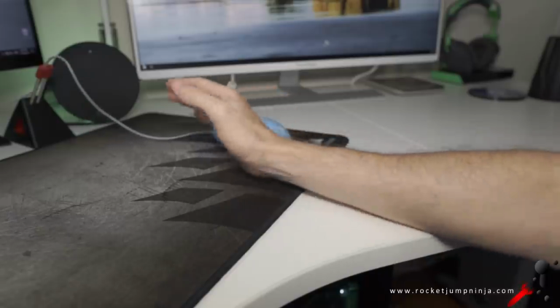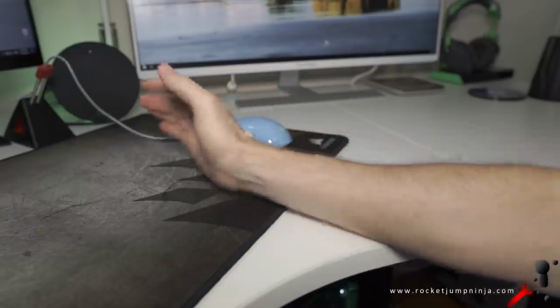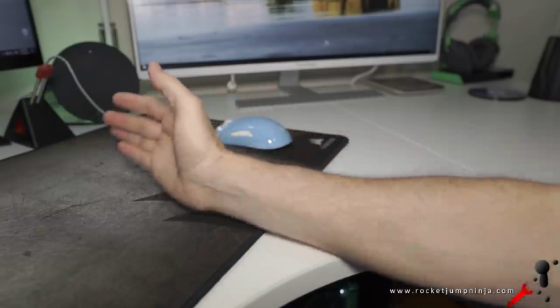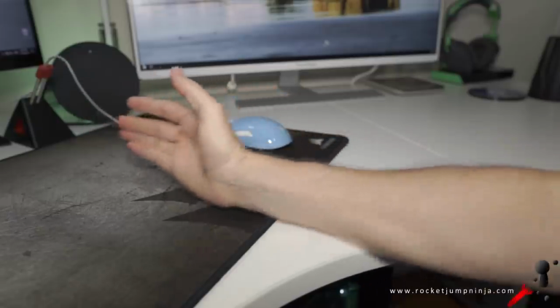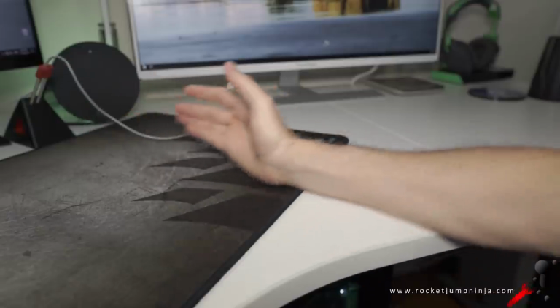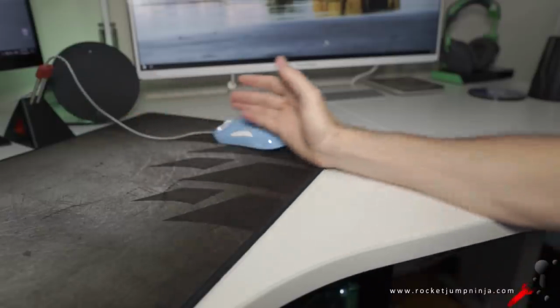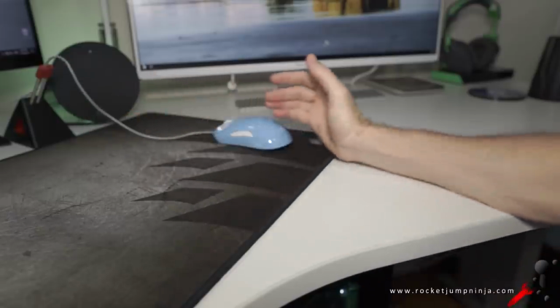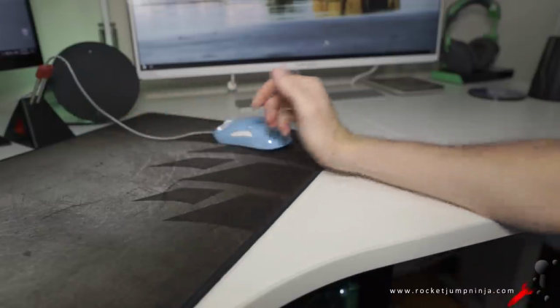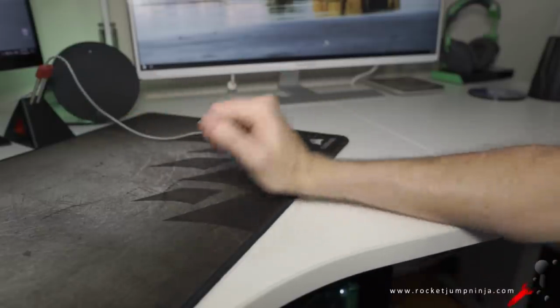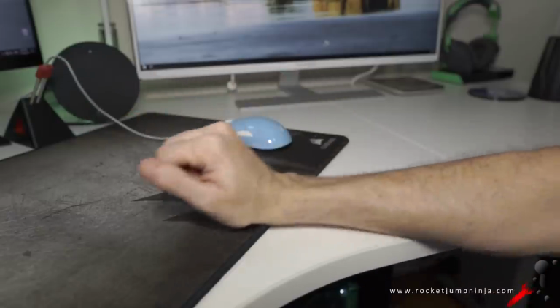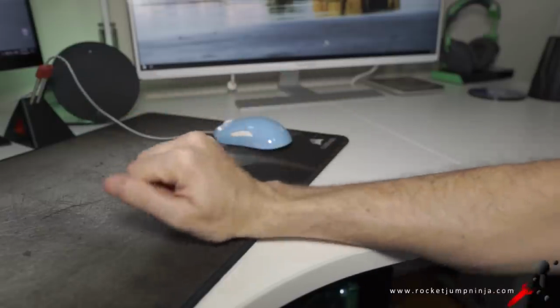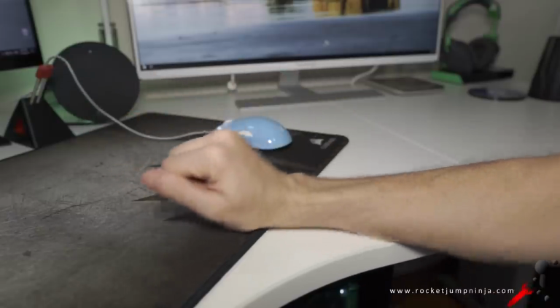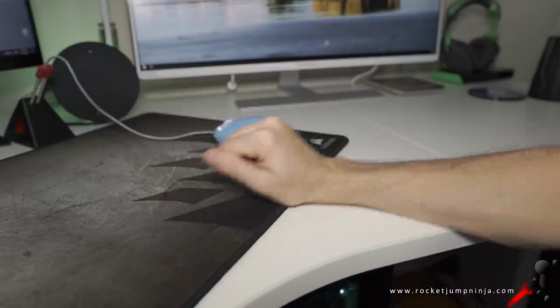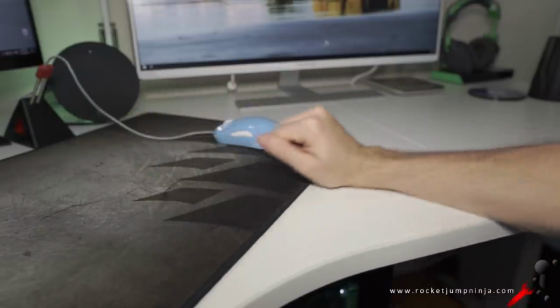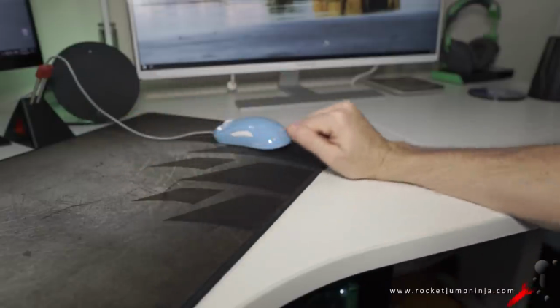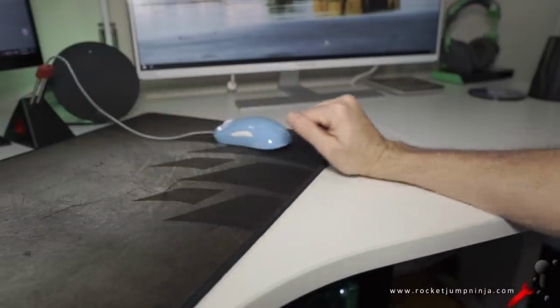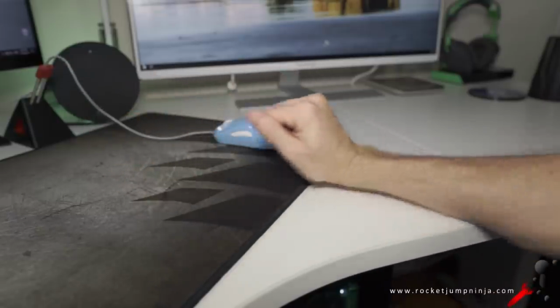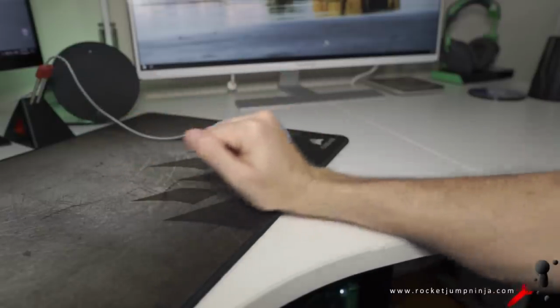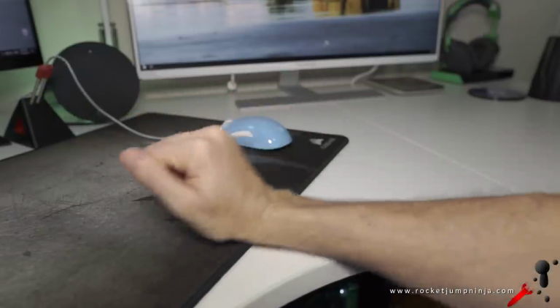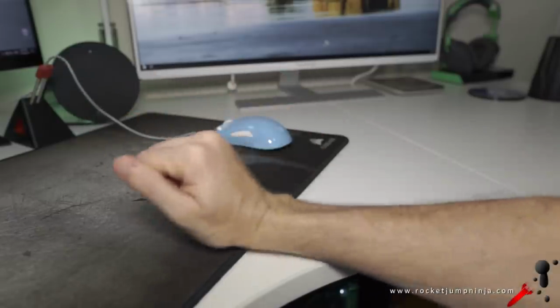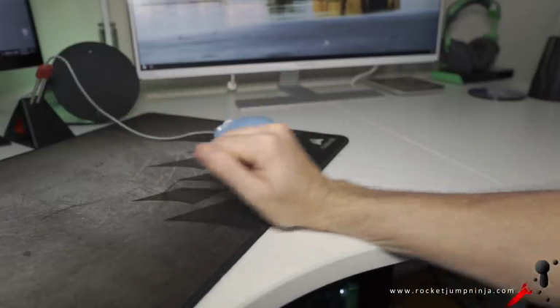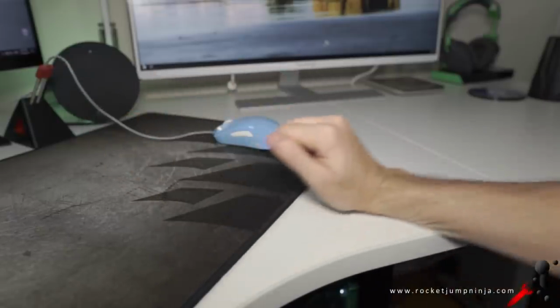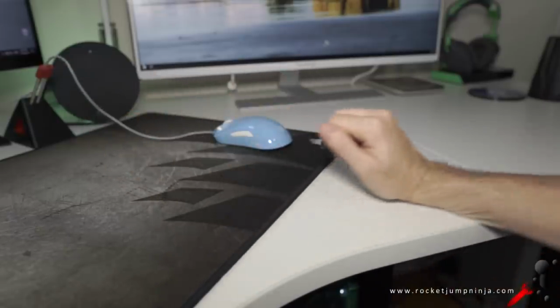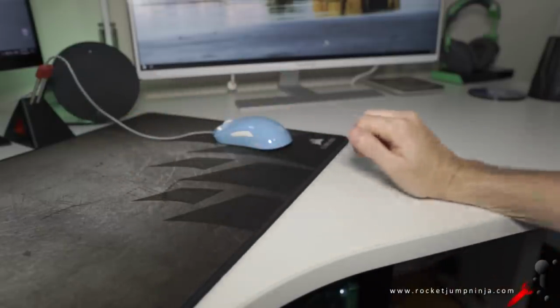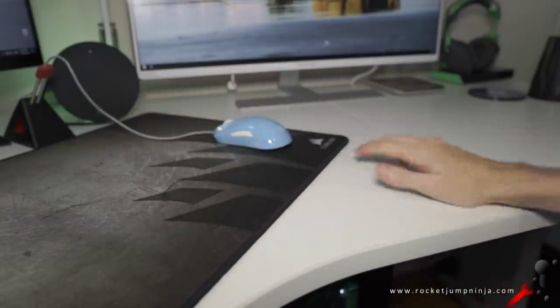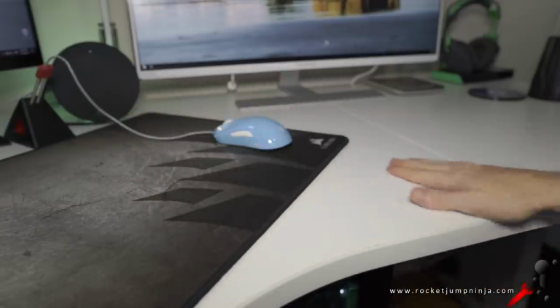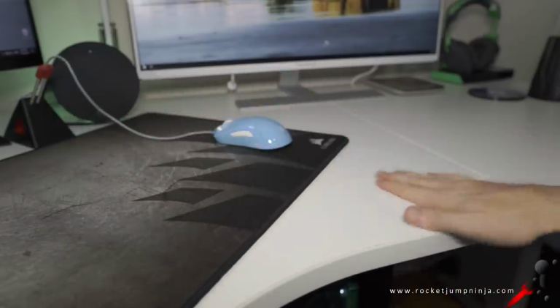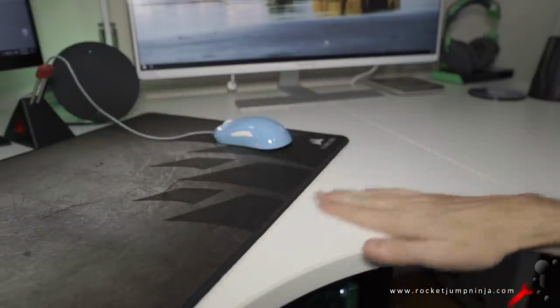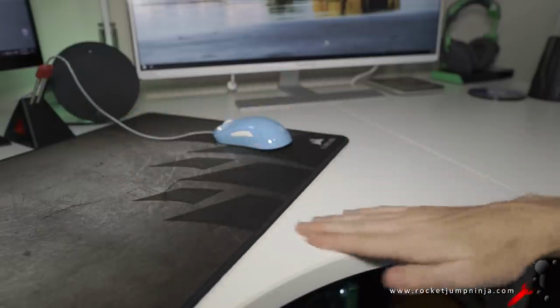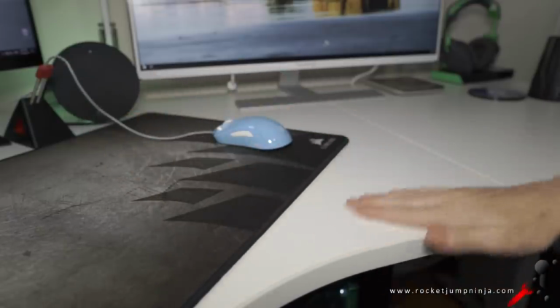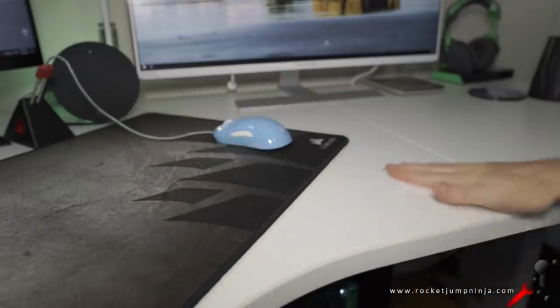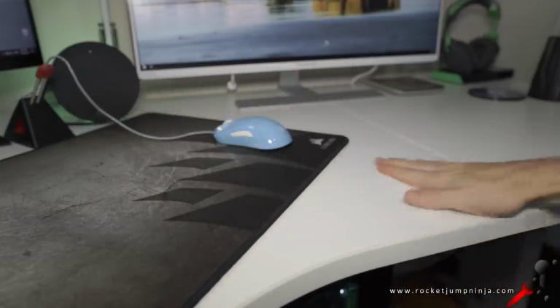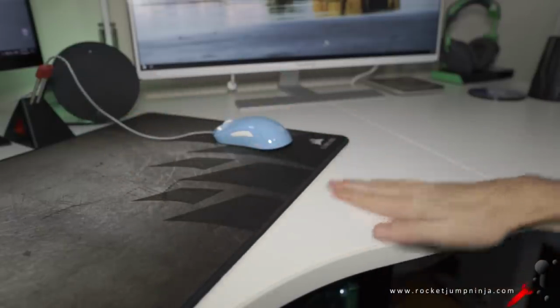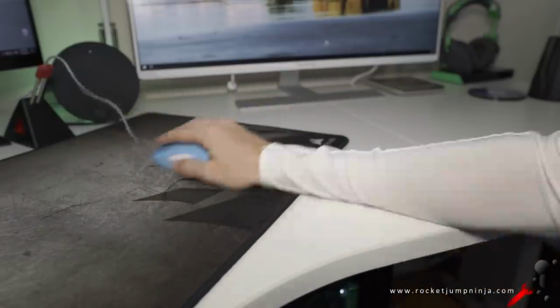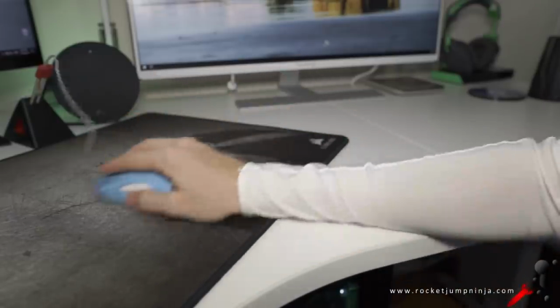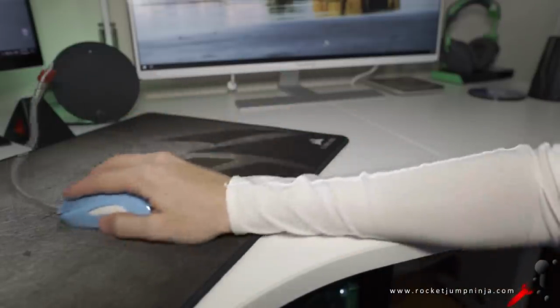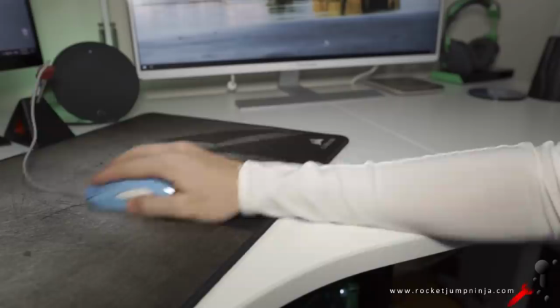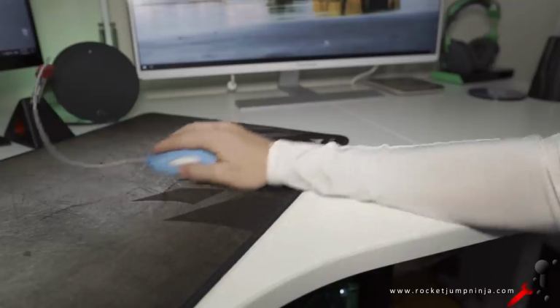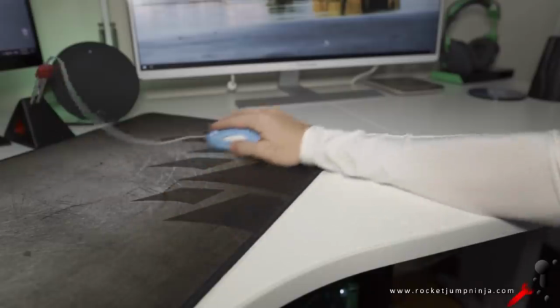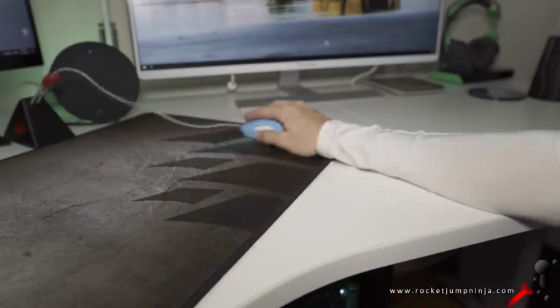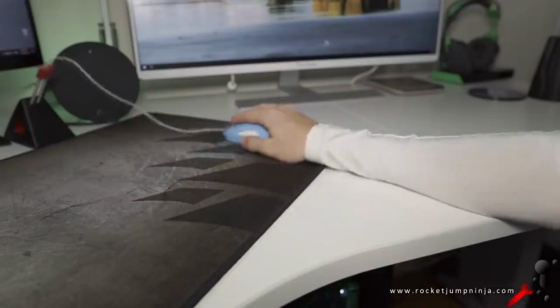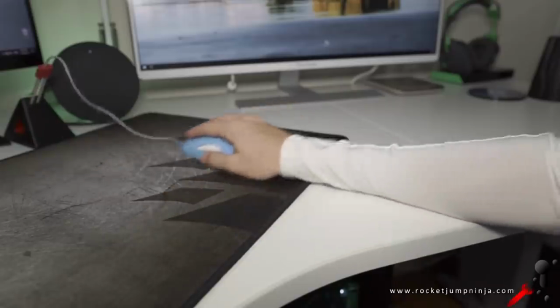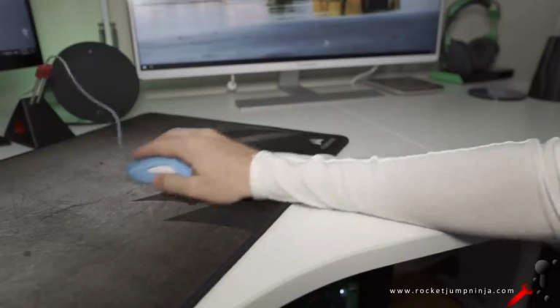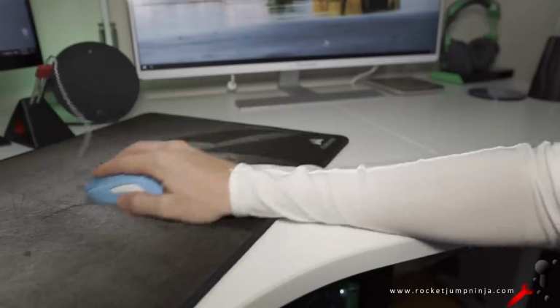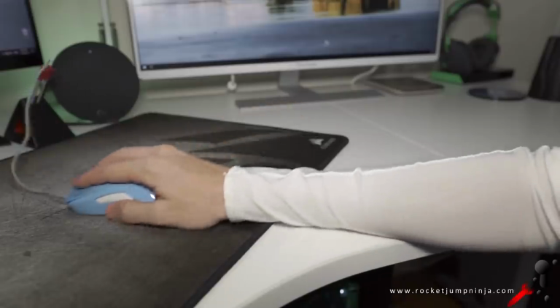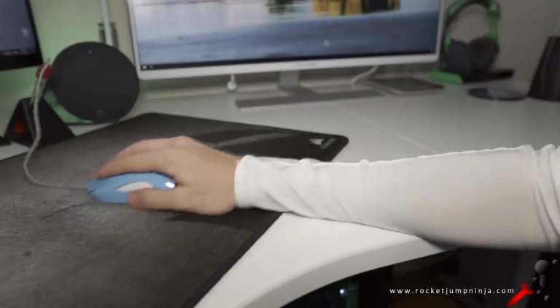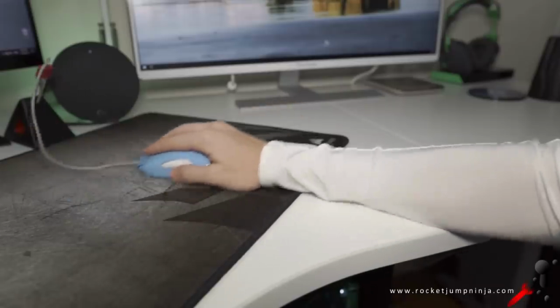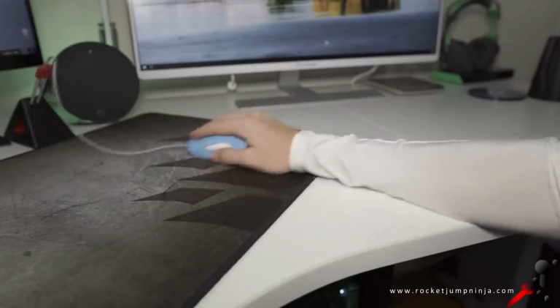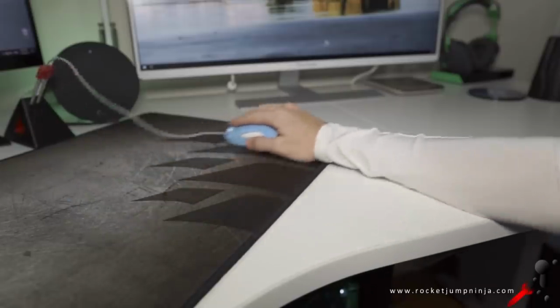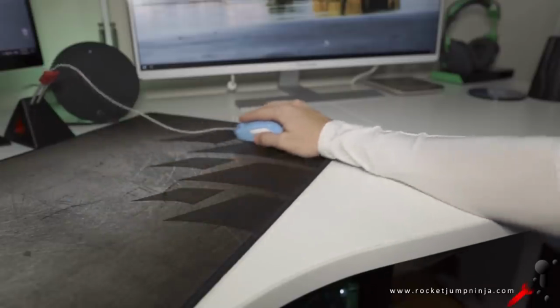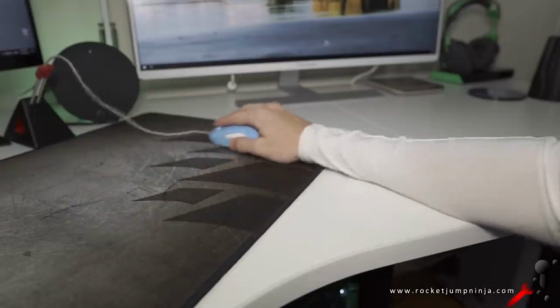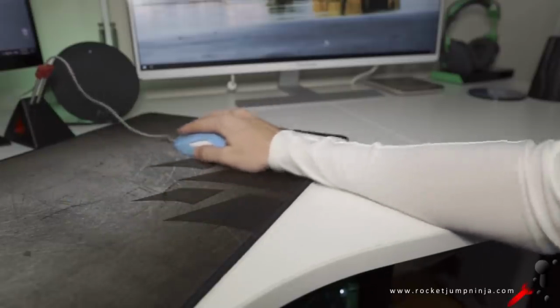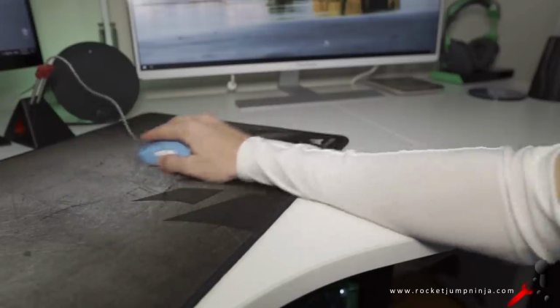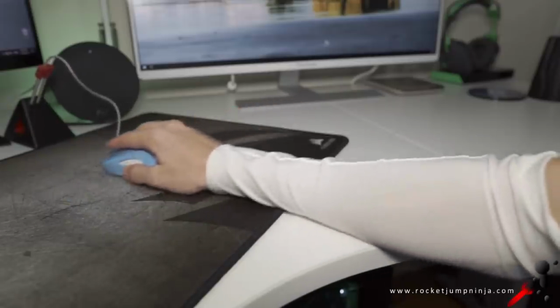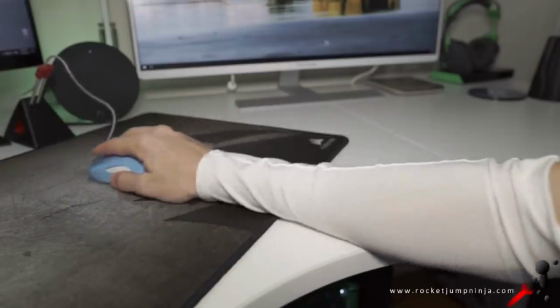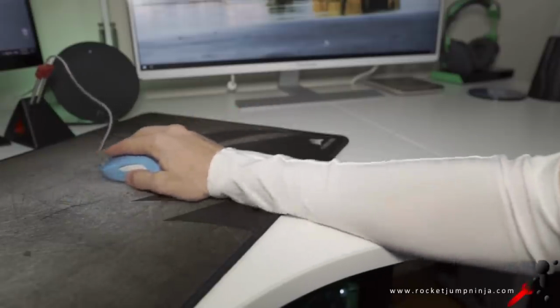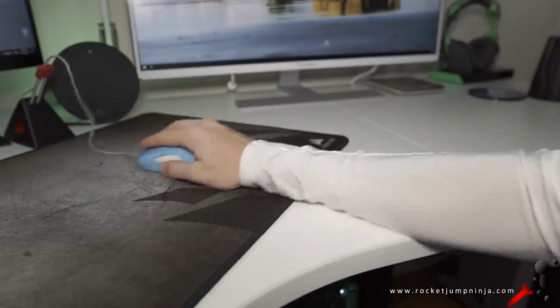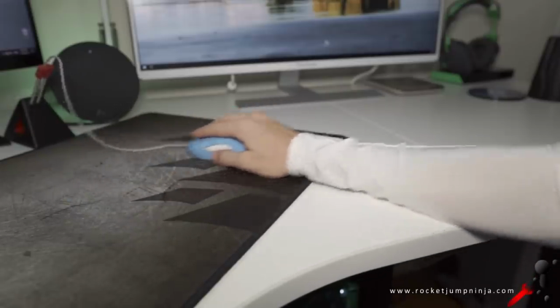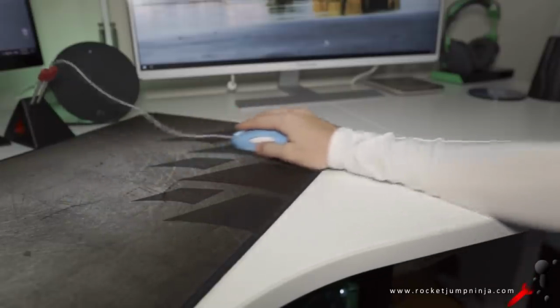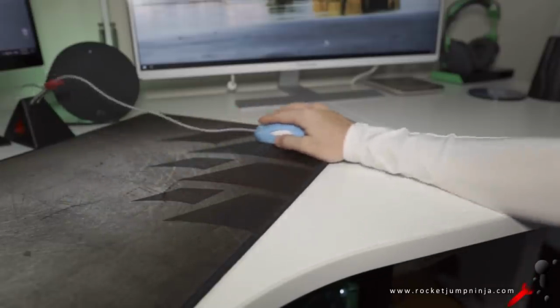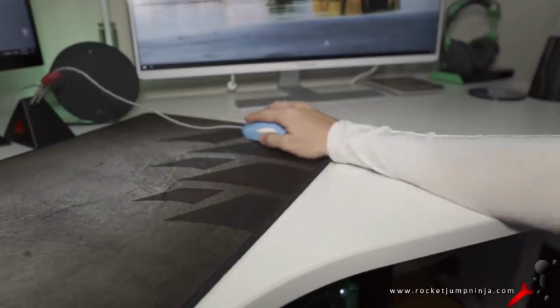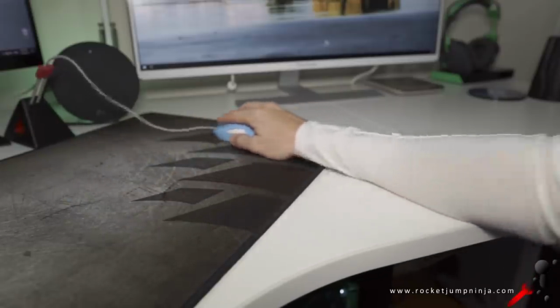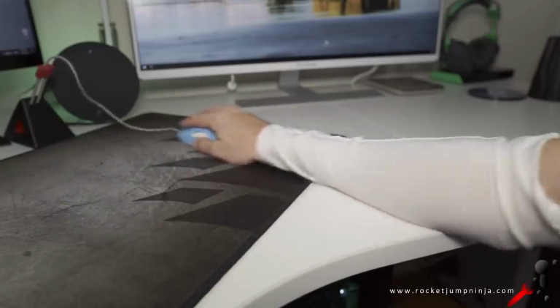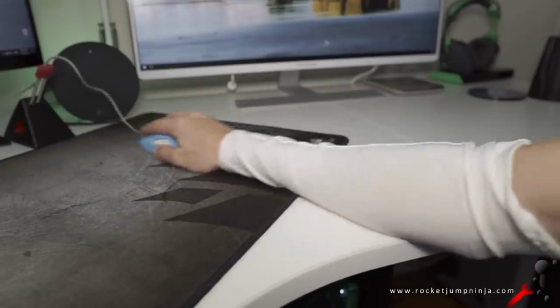In winter it's fine because we're wearing more clothing, but in summer I recommend using a sports sleeve. I know, sounds crazy — a sports sleeve for gaming?